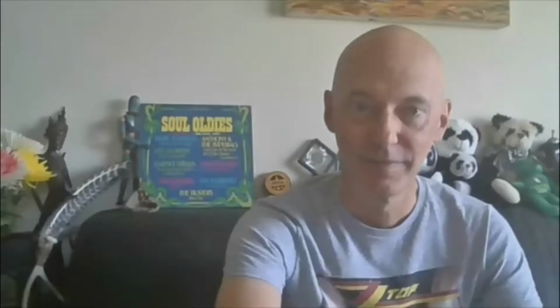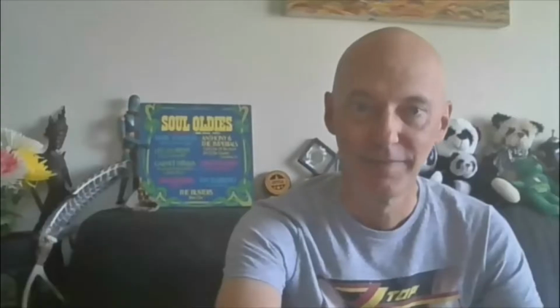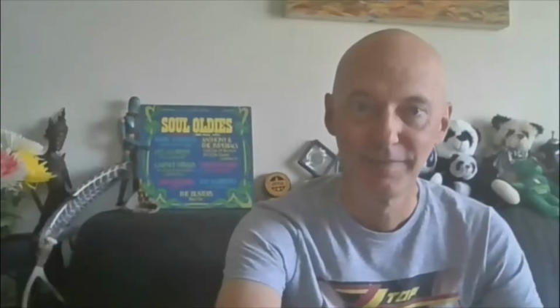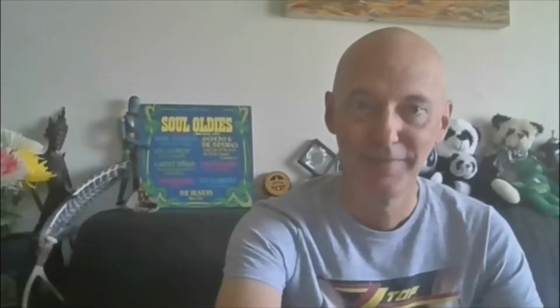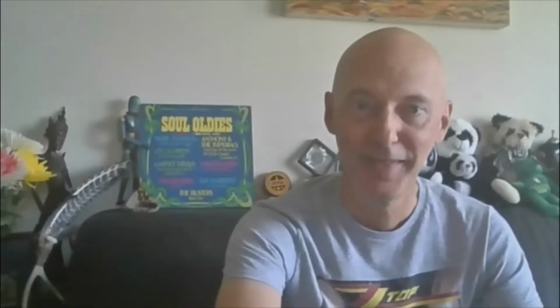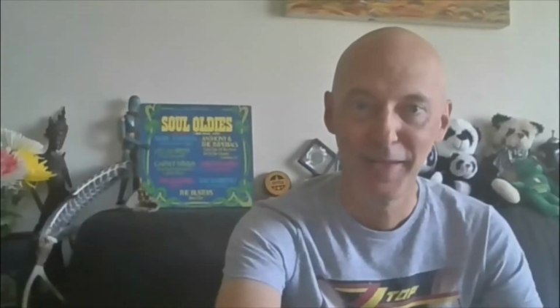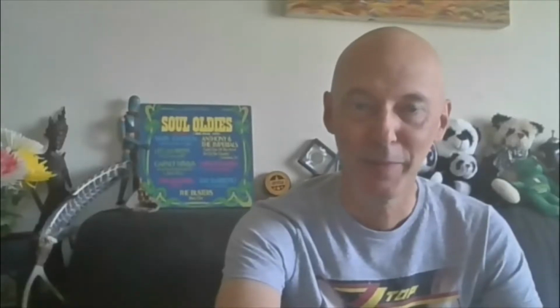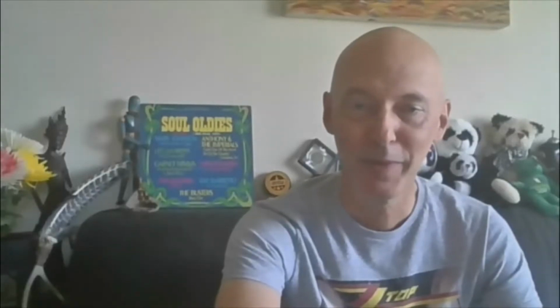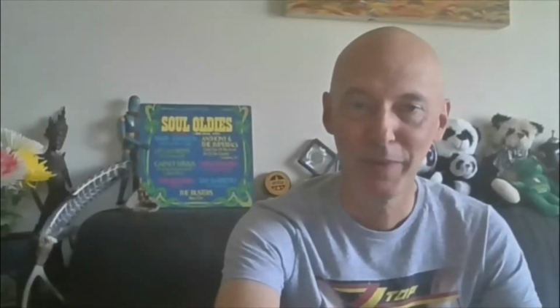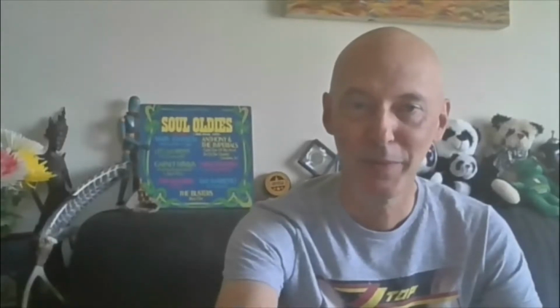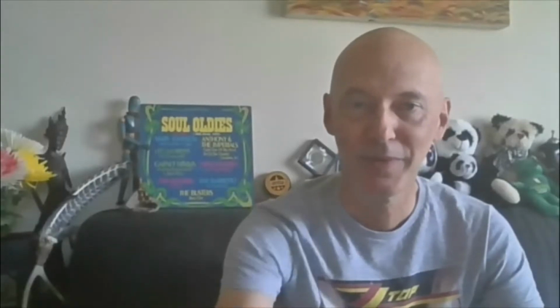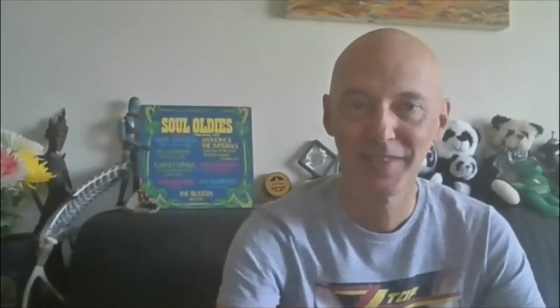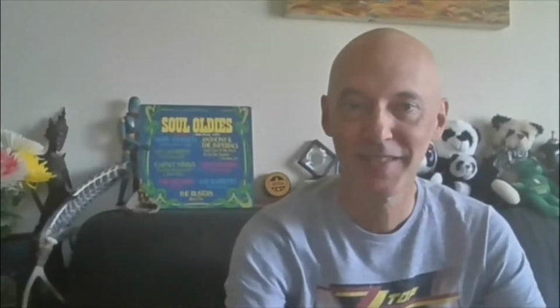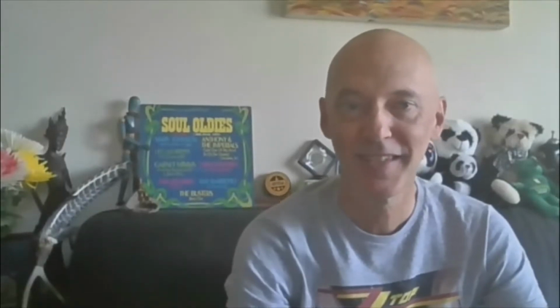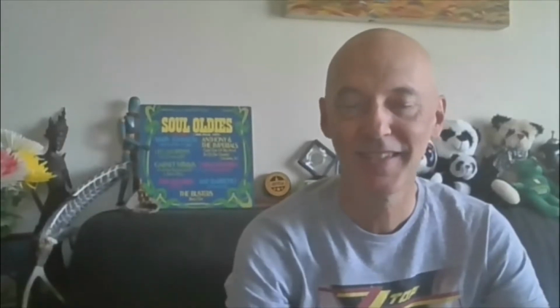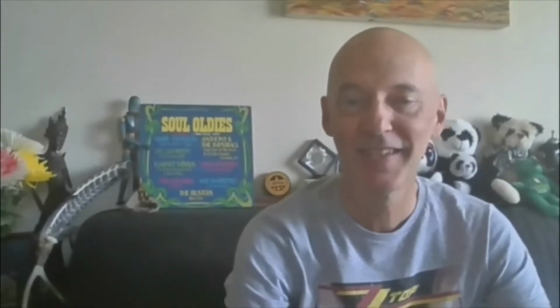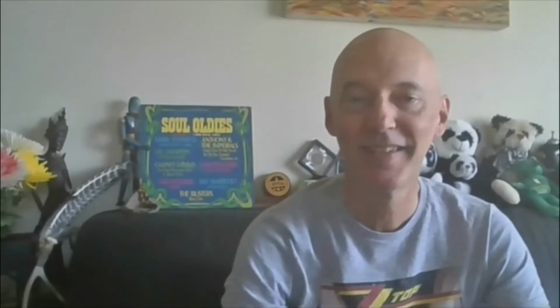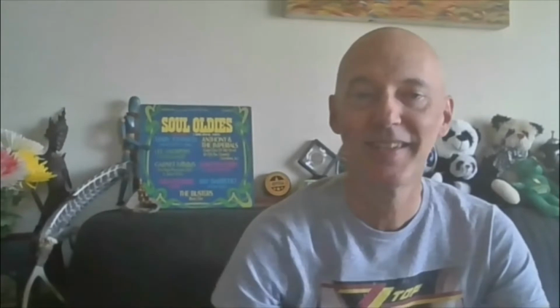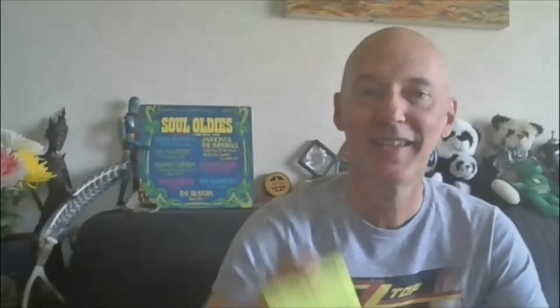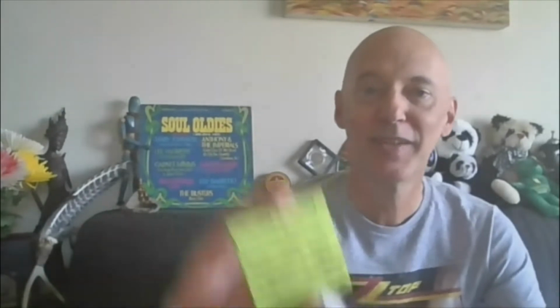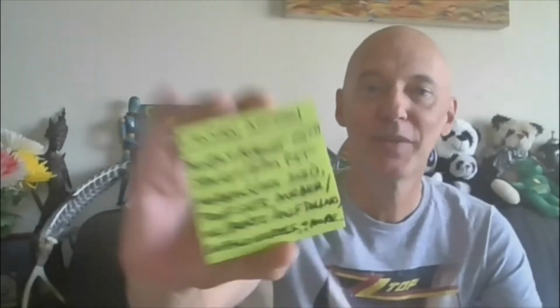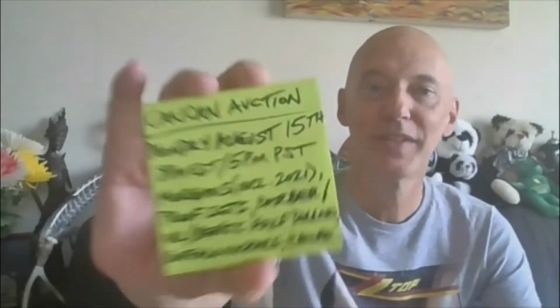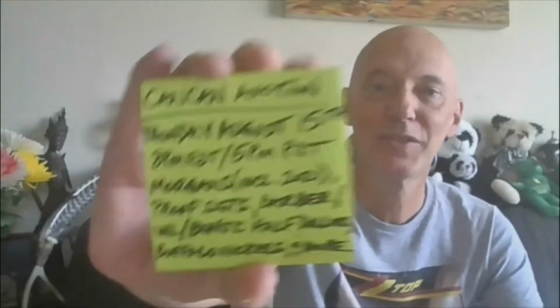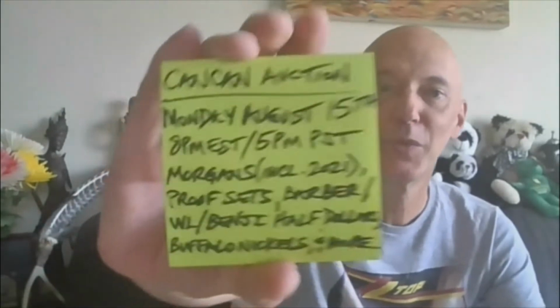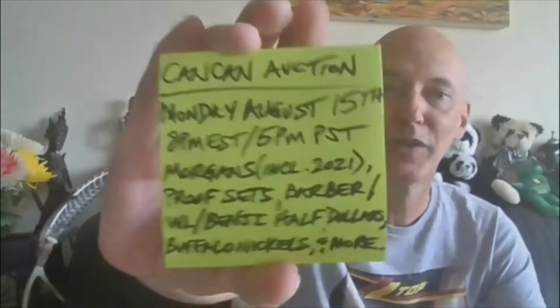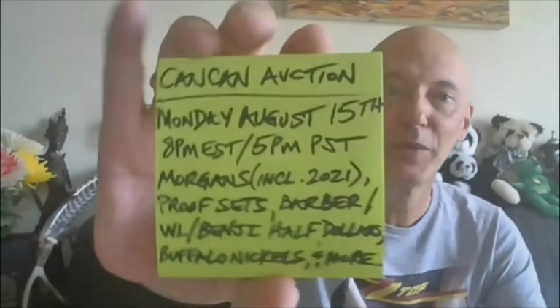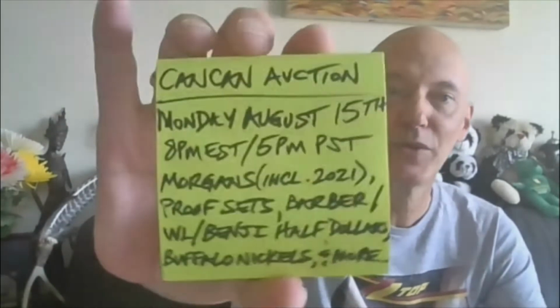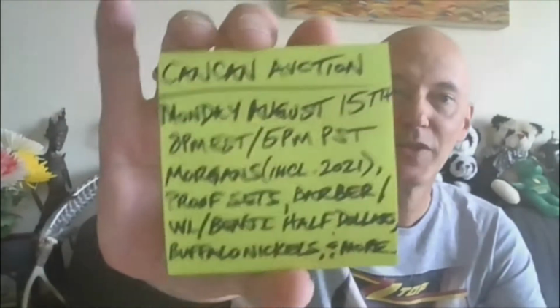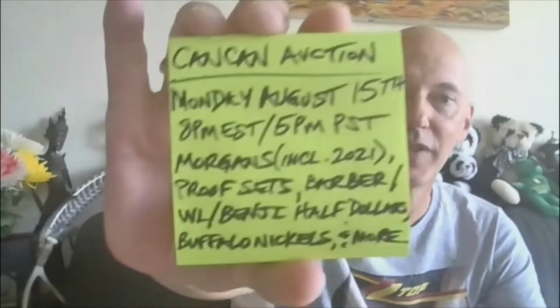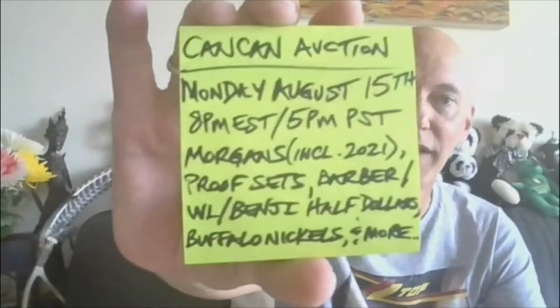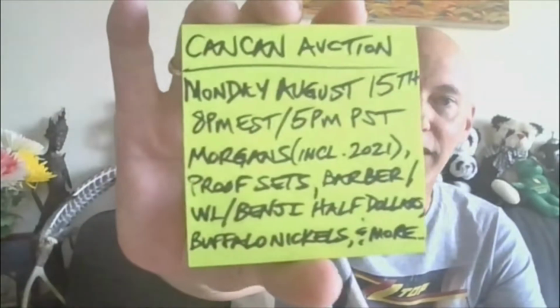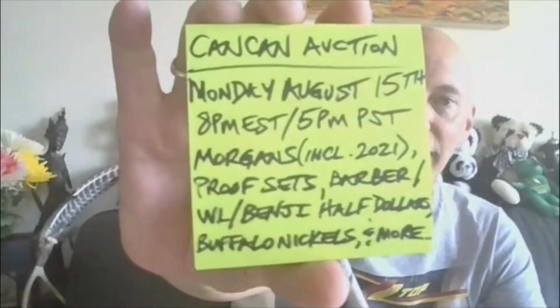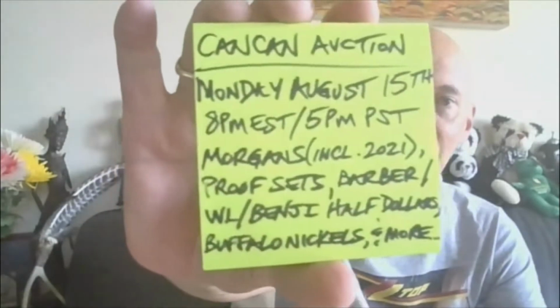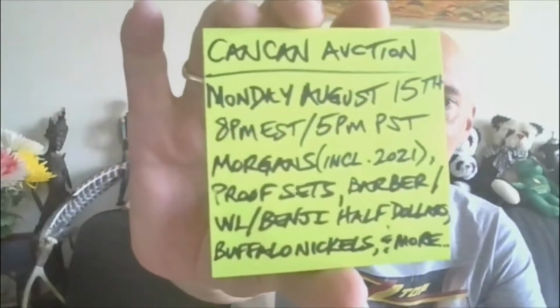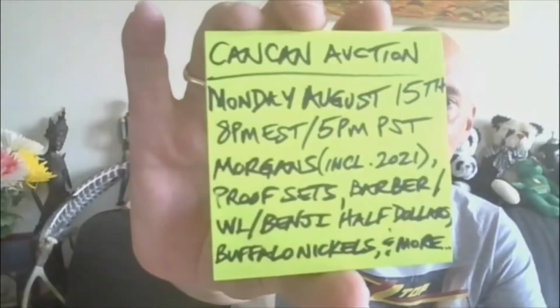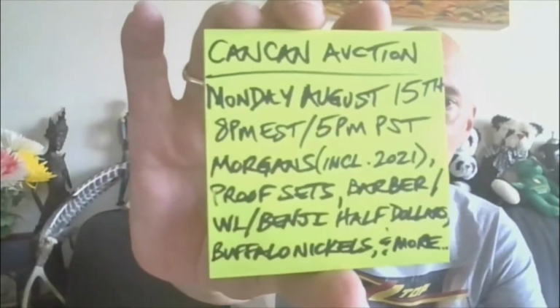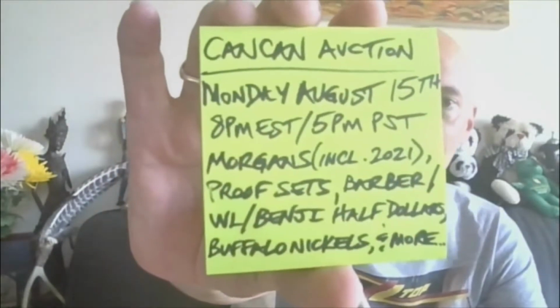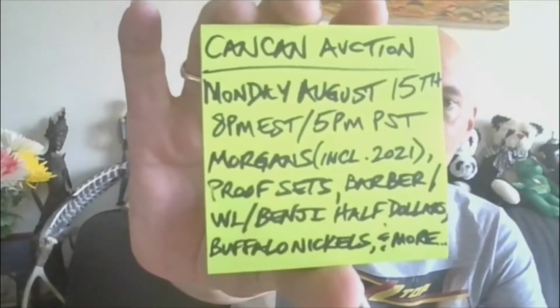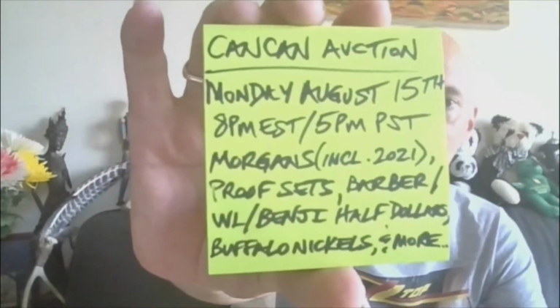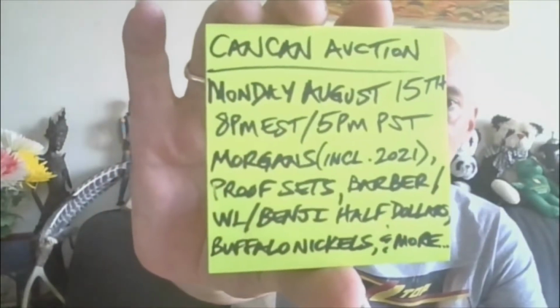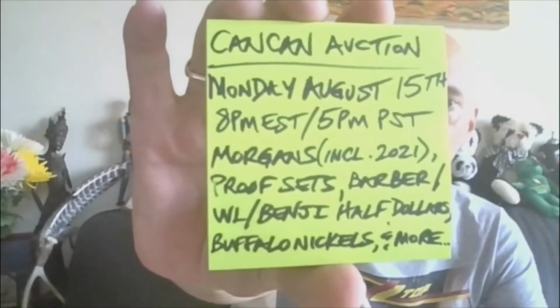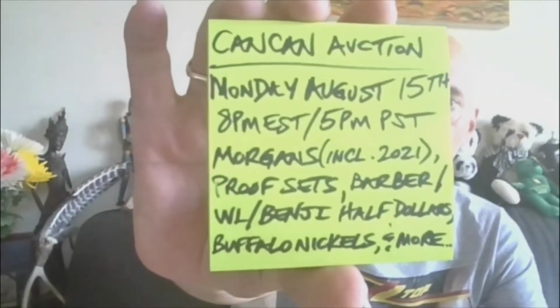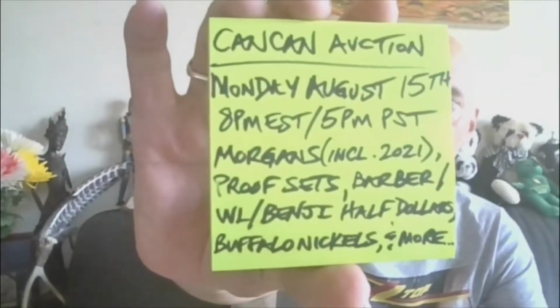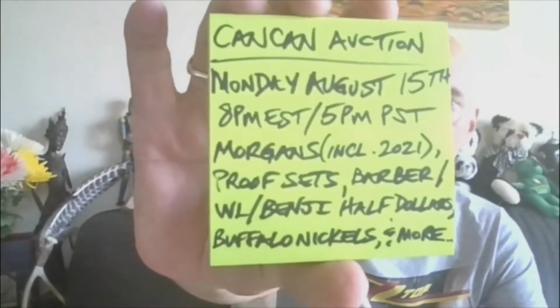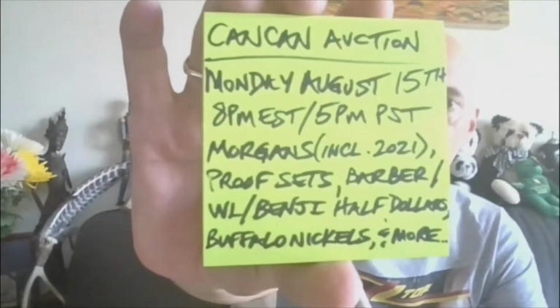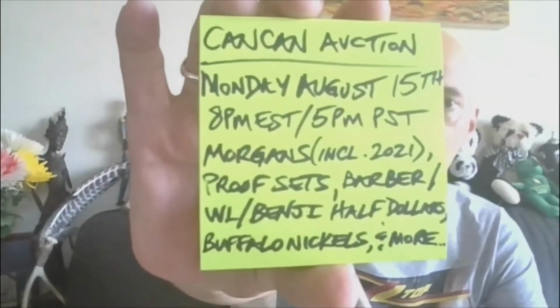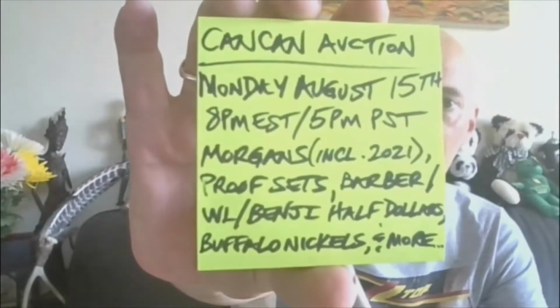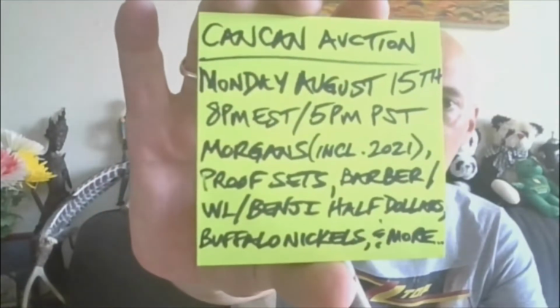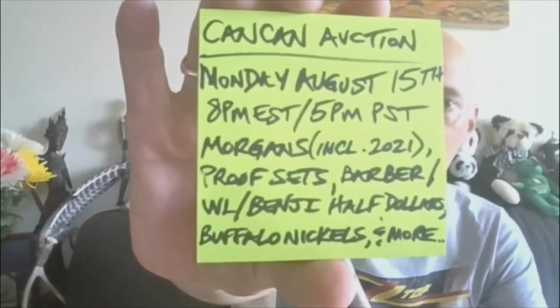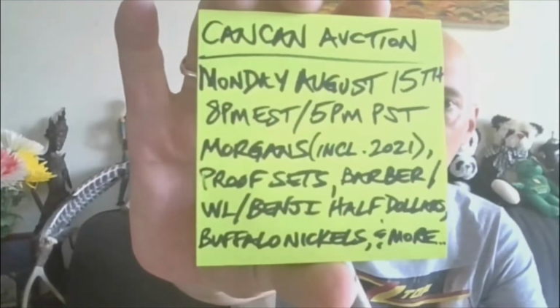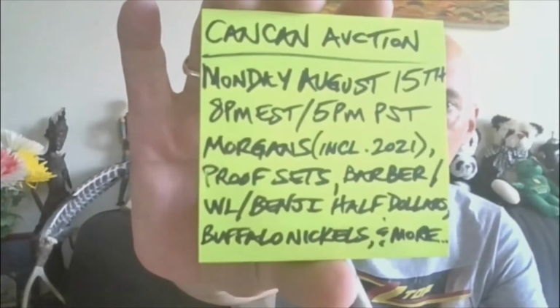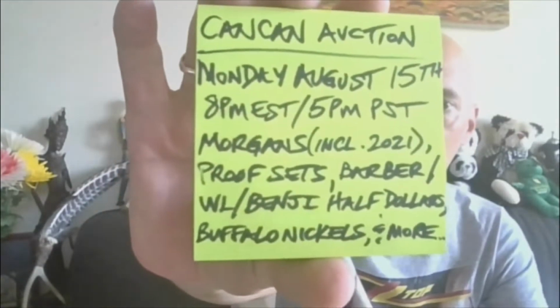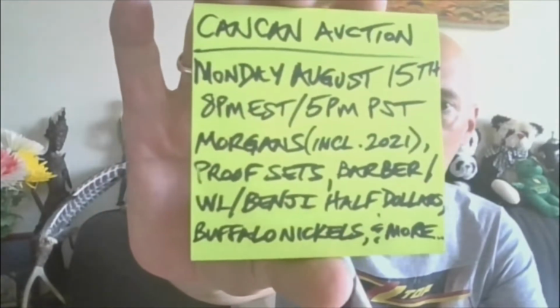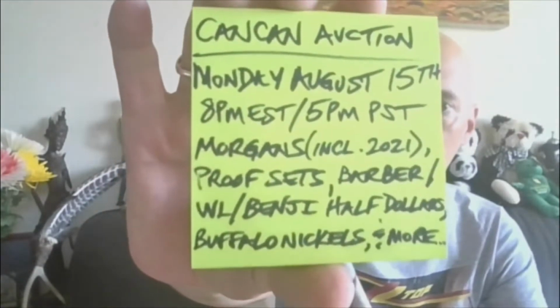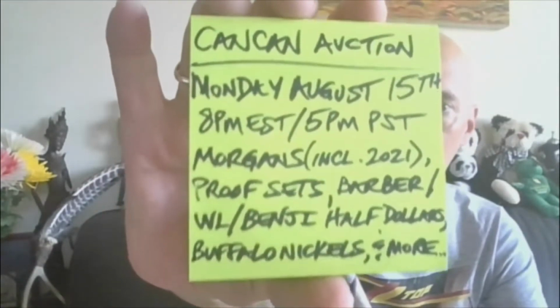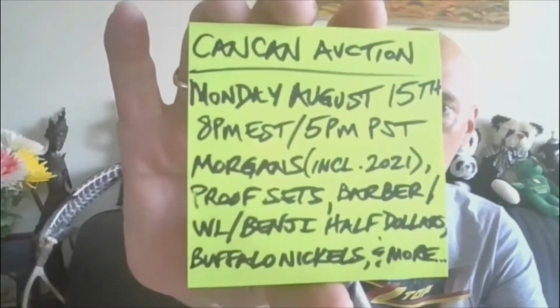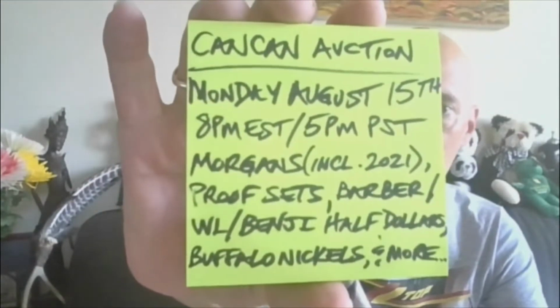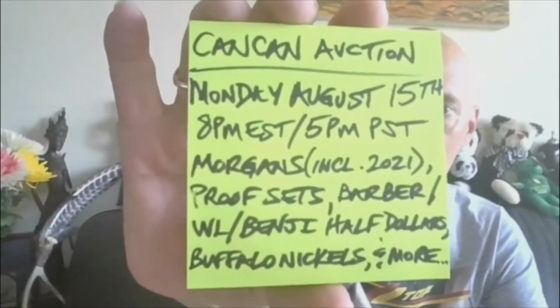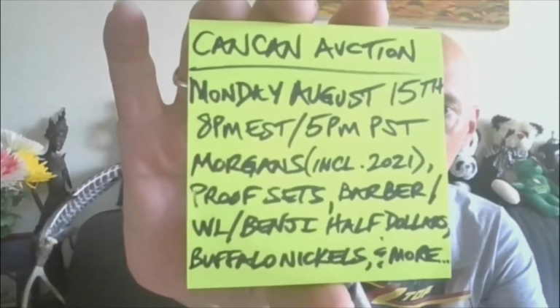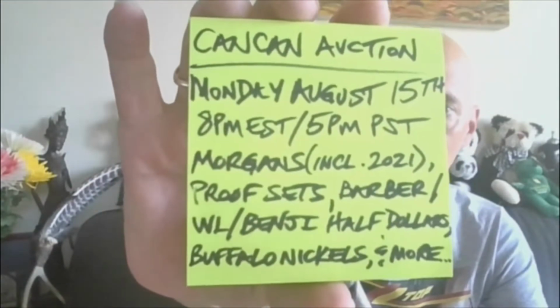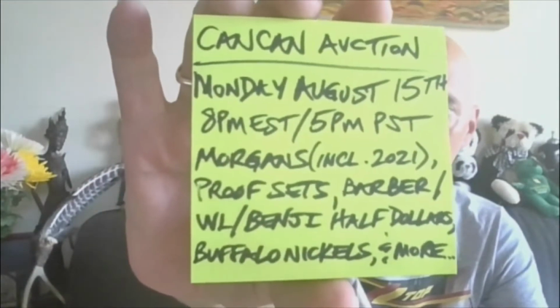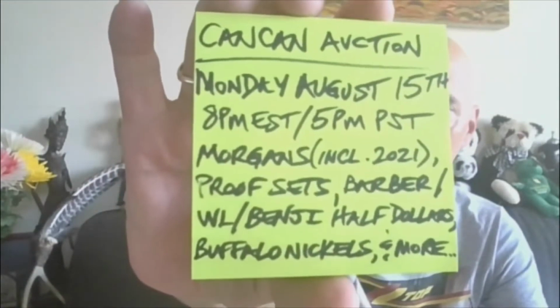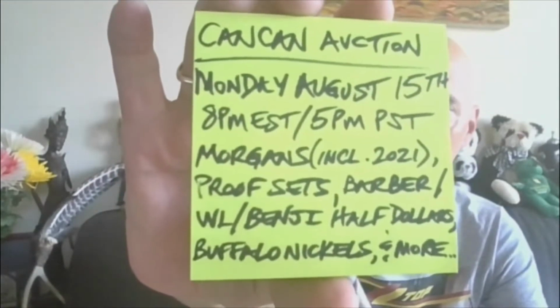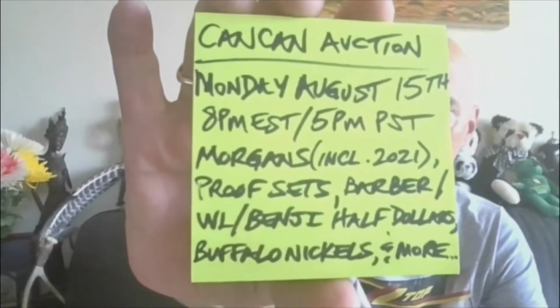Hey, party people. It's Can-Can, and I would like to welcome you to the Can-Can auction, Monday, August 15th, 8 p.m. Eastern, 5 p.m. Pacific.